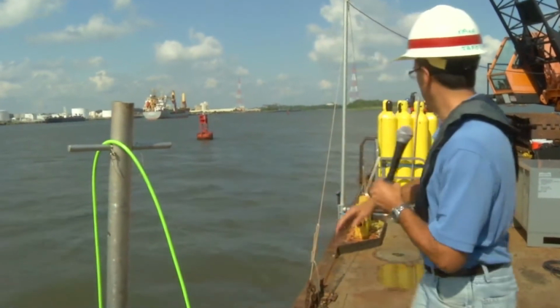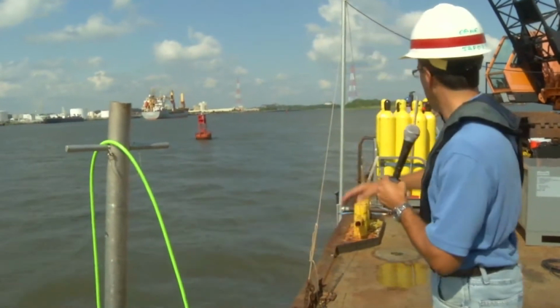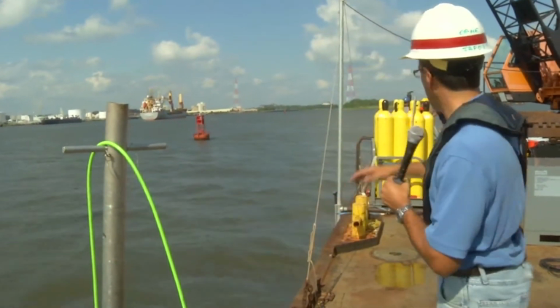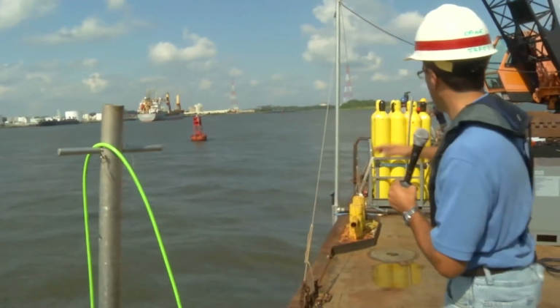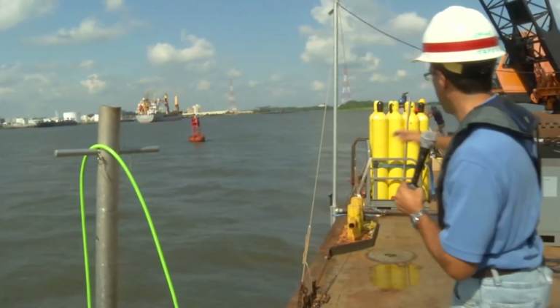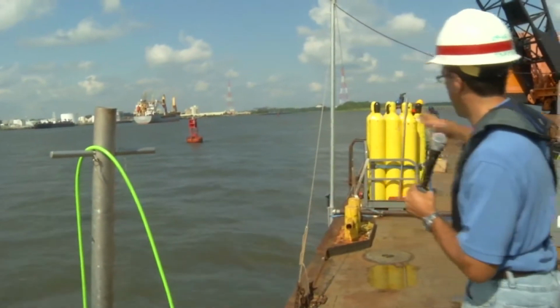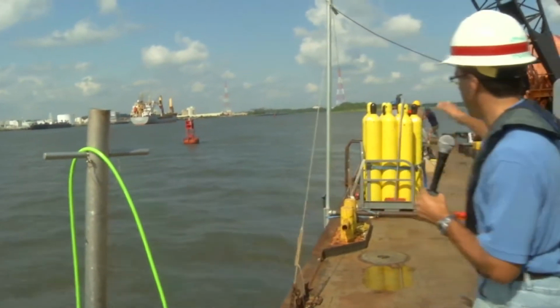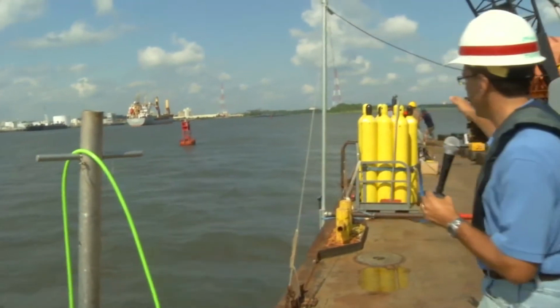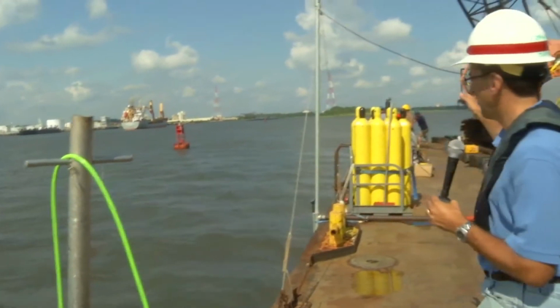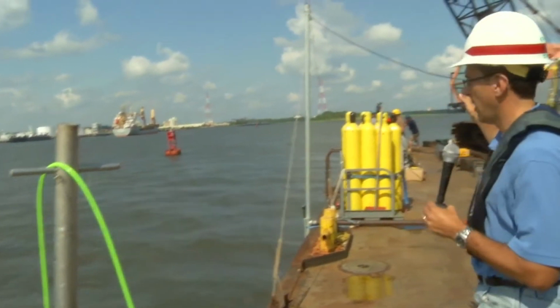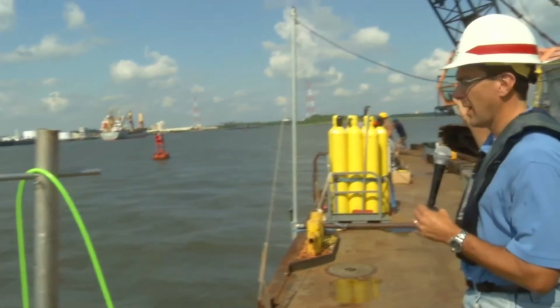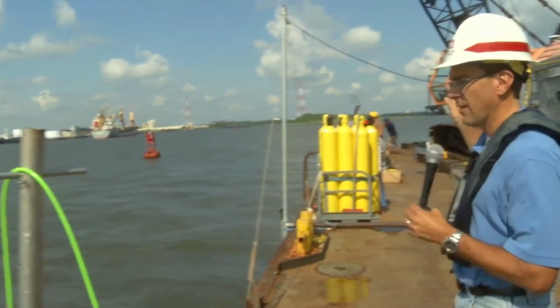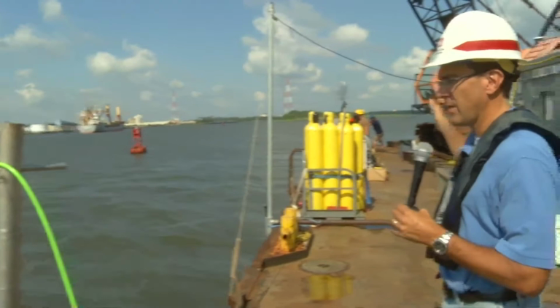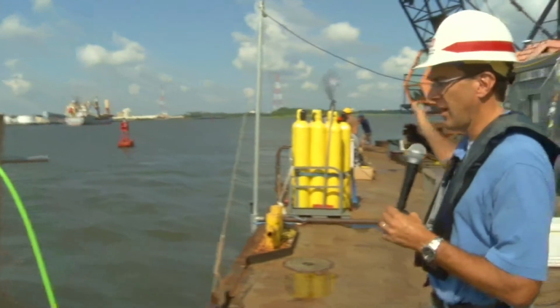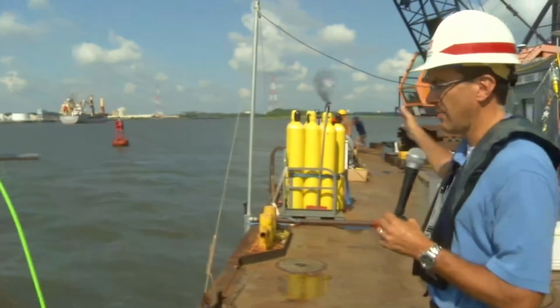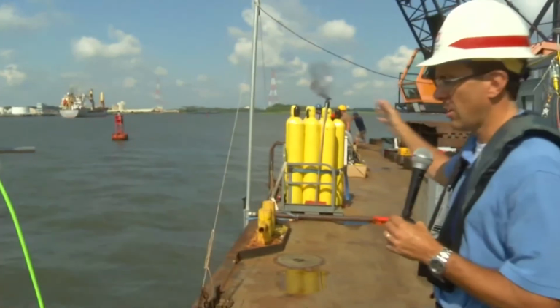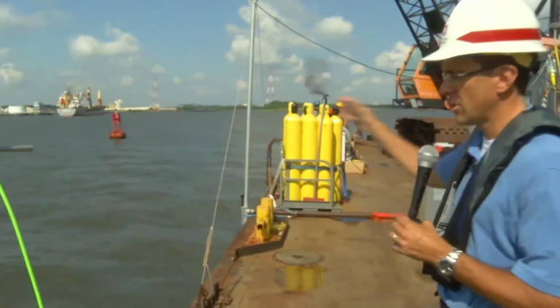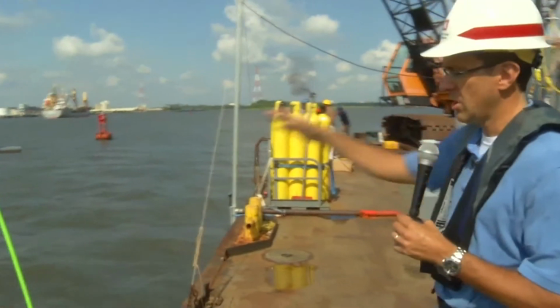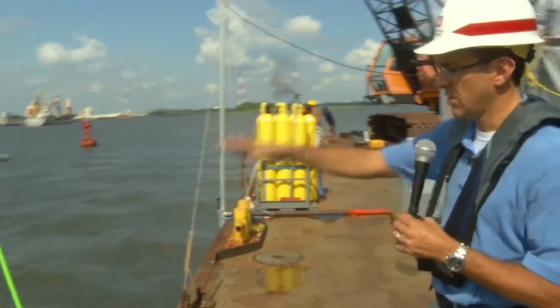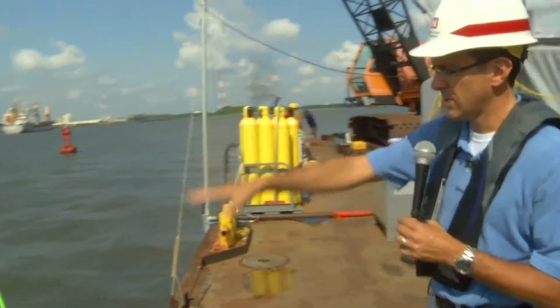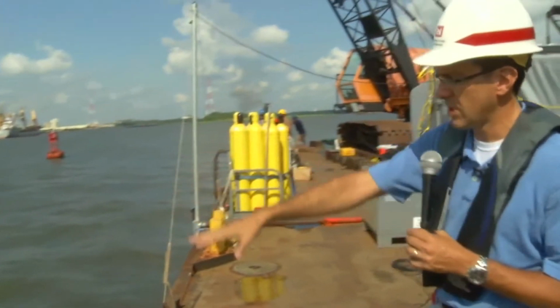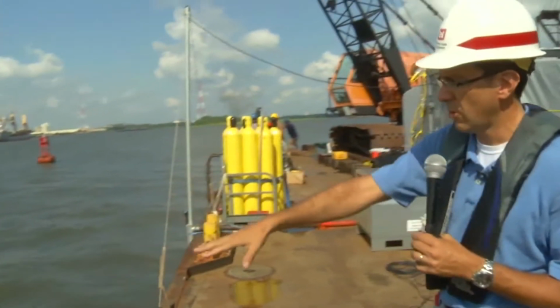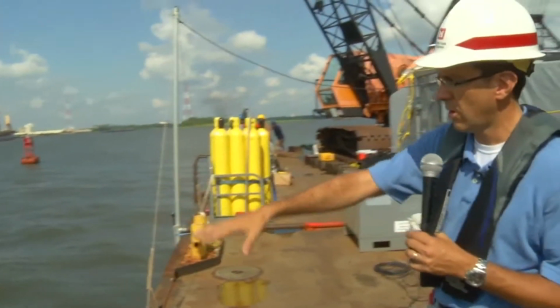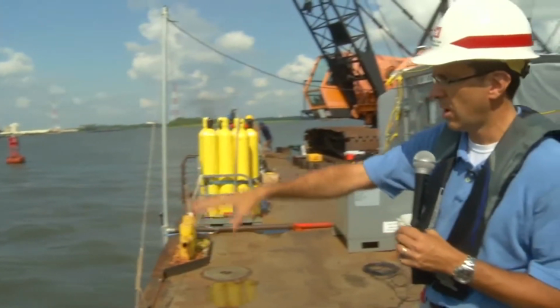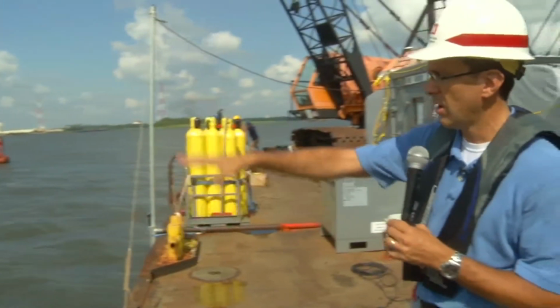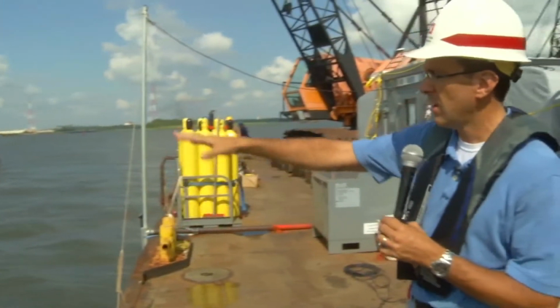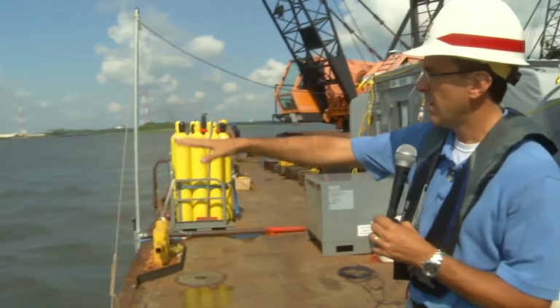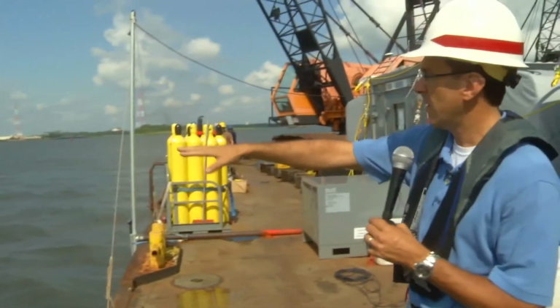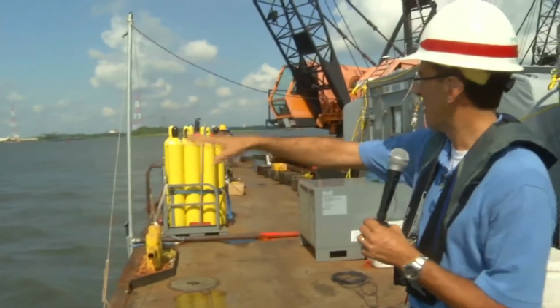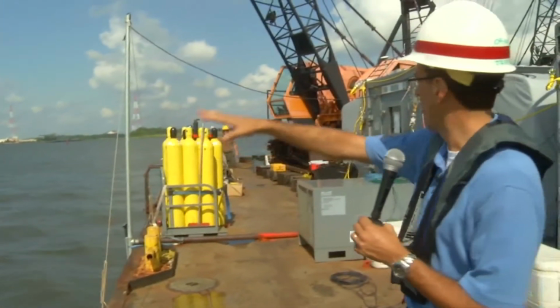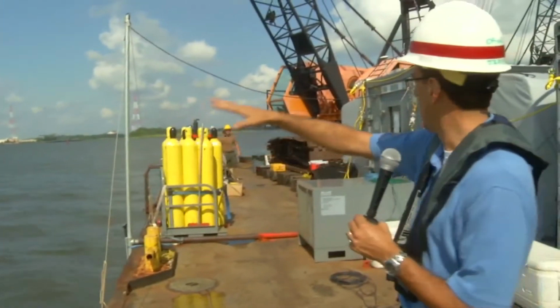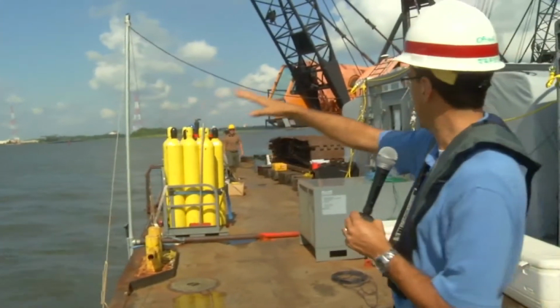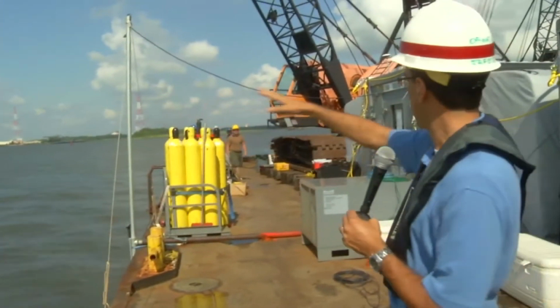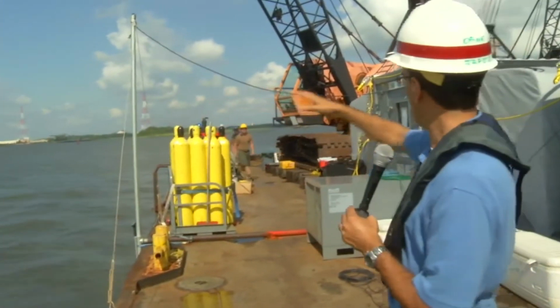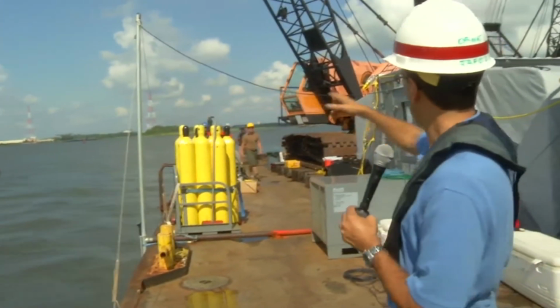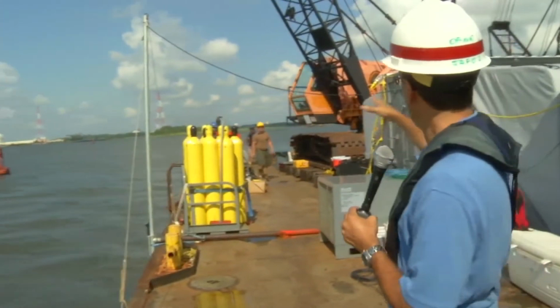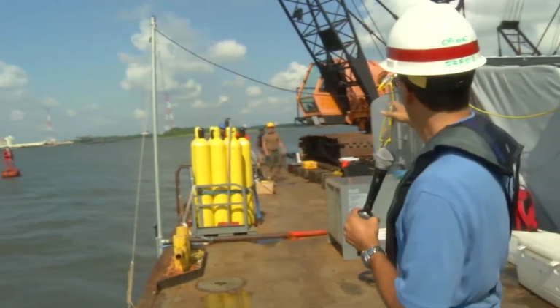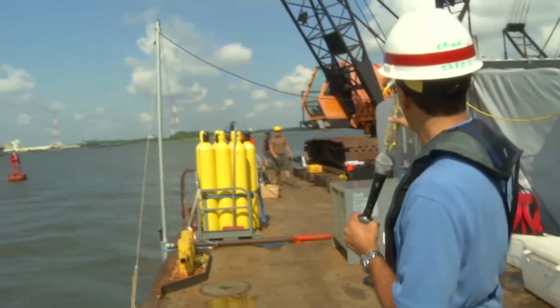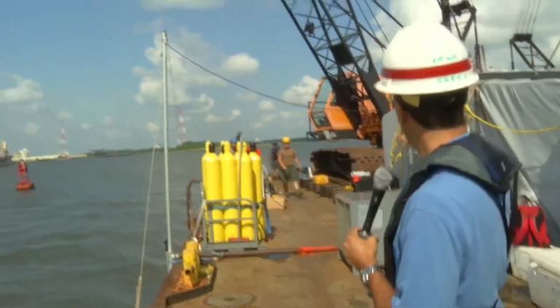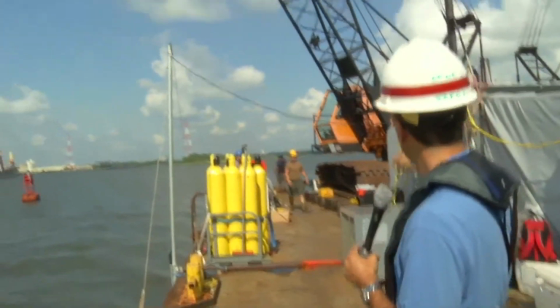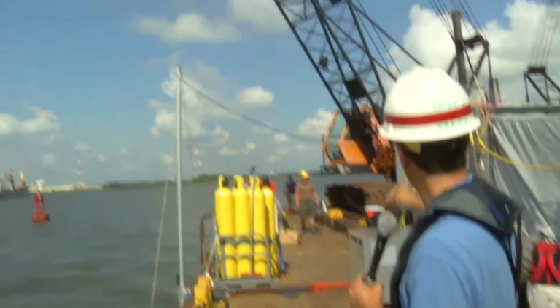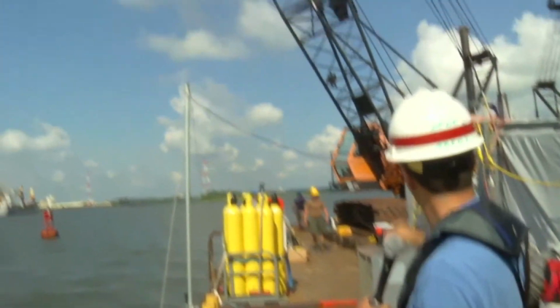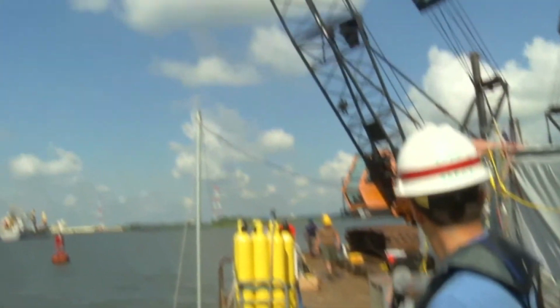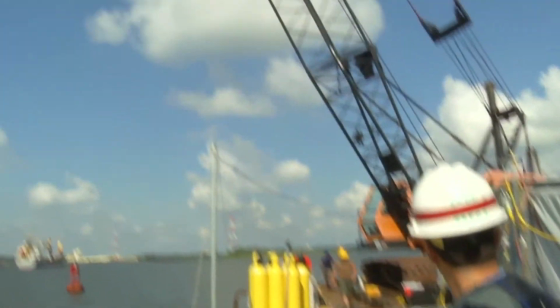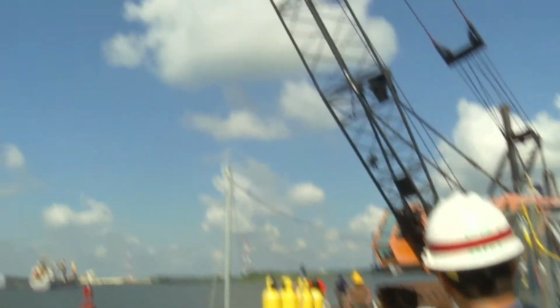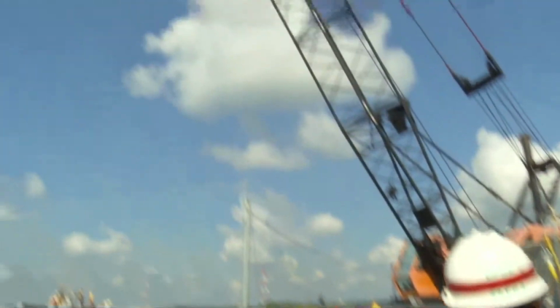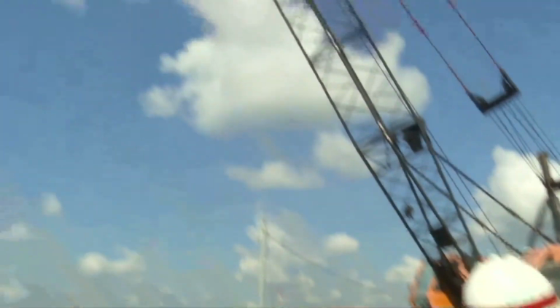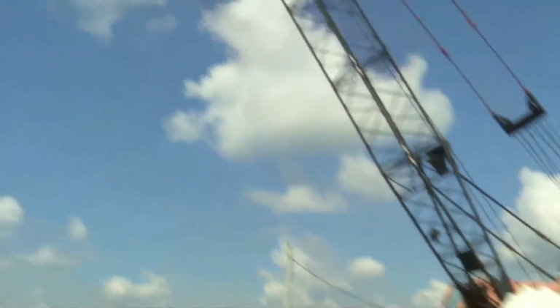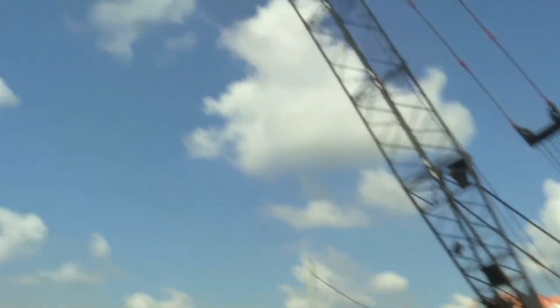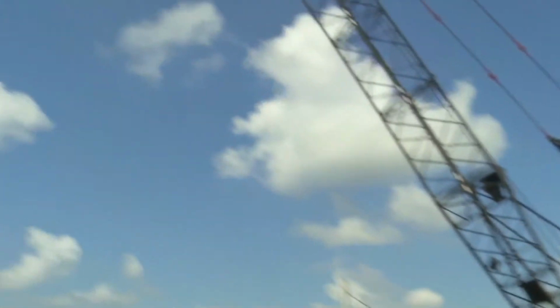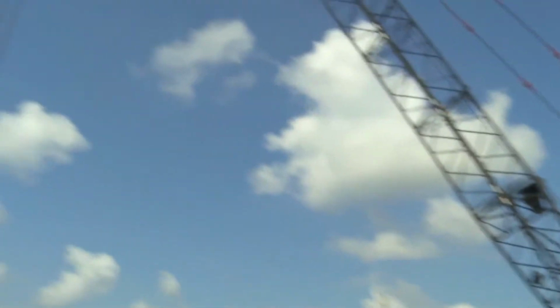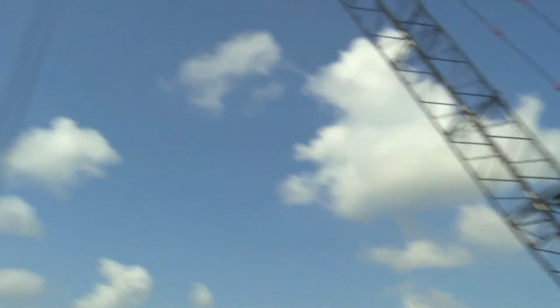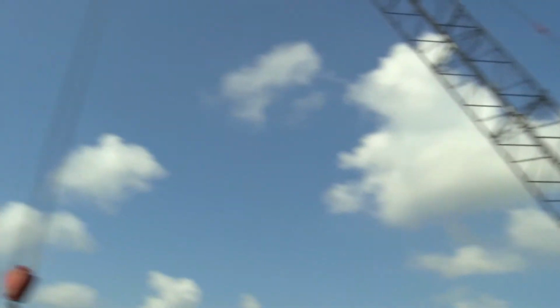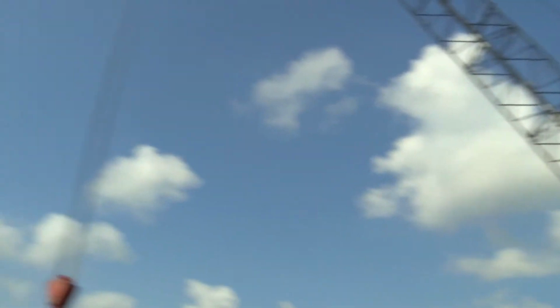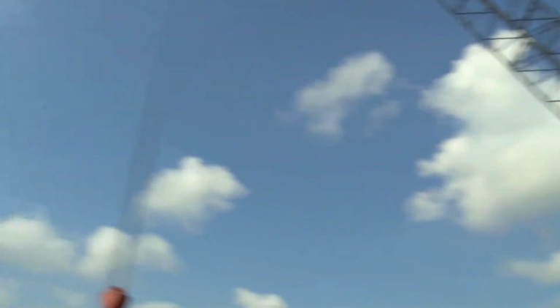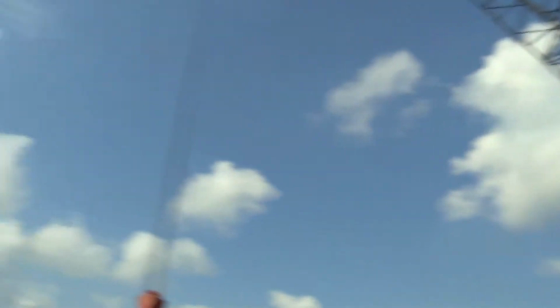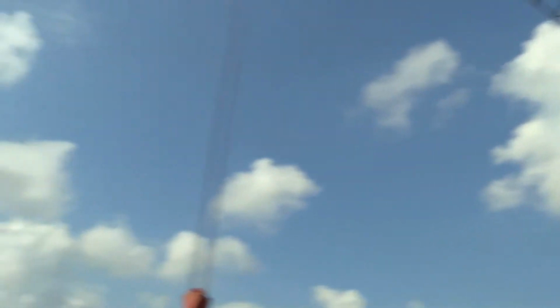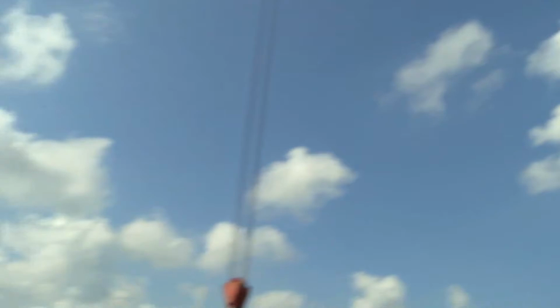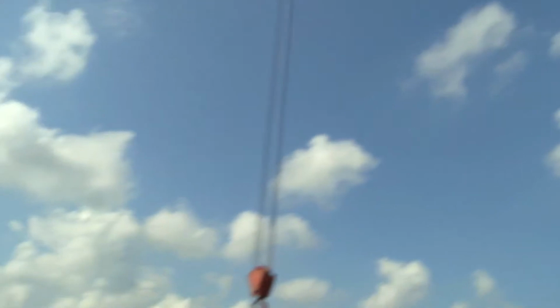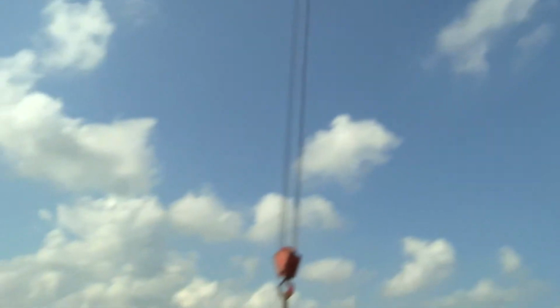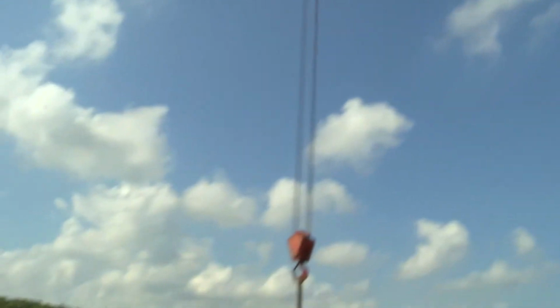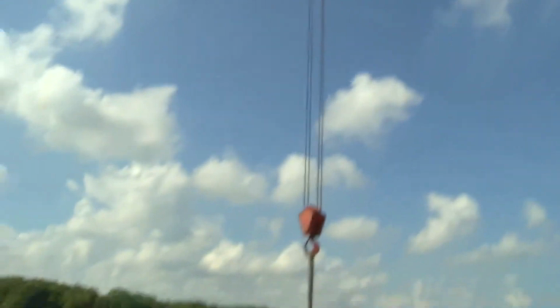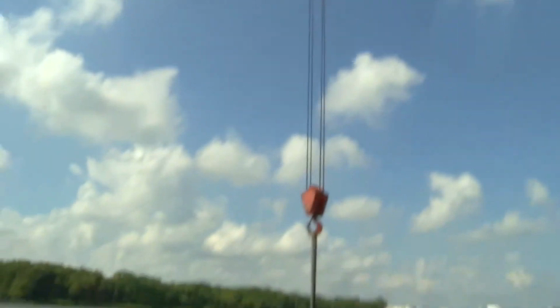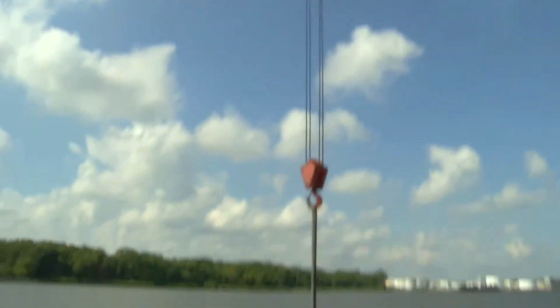We're looking at about half the dive barge here — the sonar, the crane — and it looks like we may have something happening in just a second.